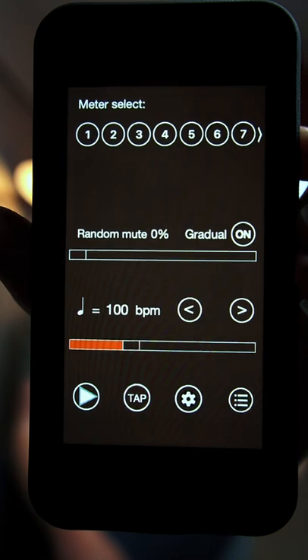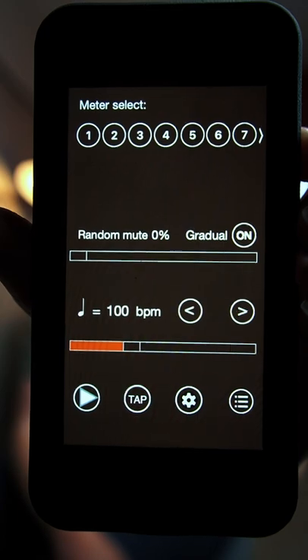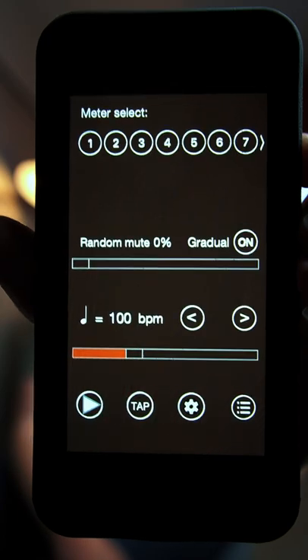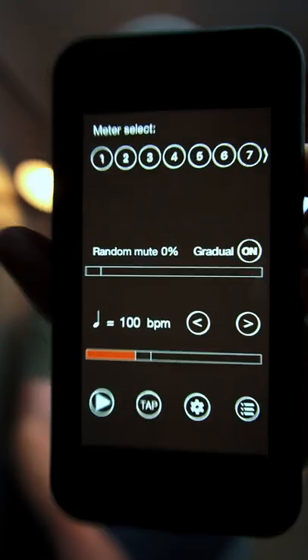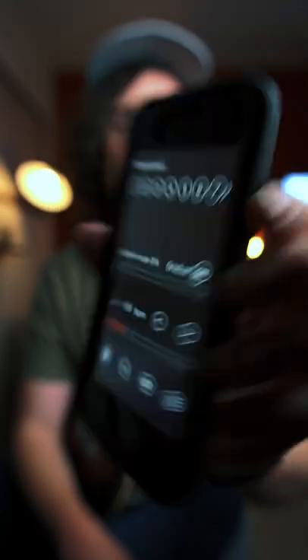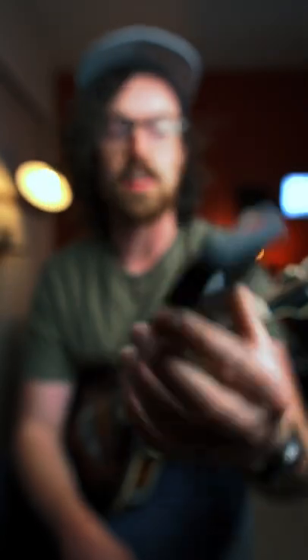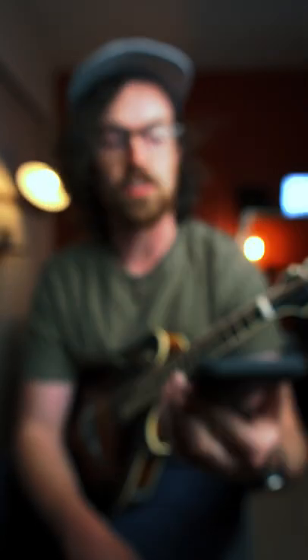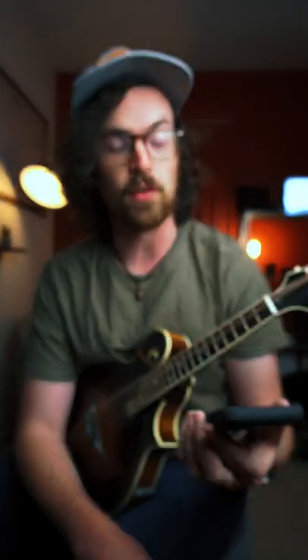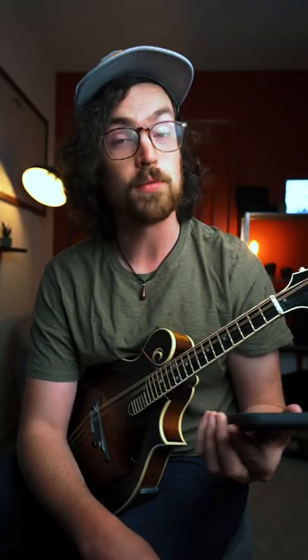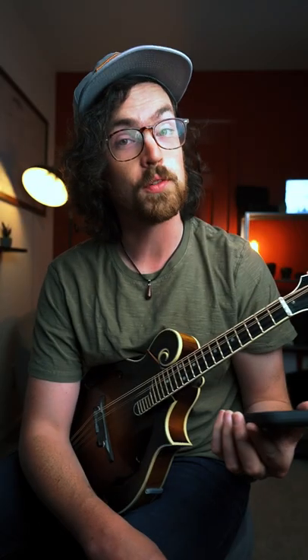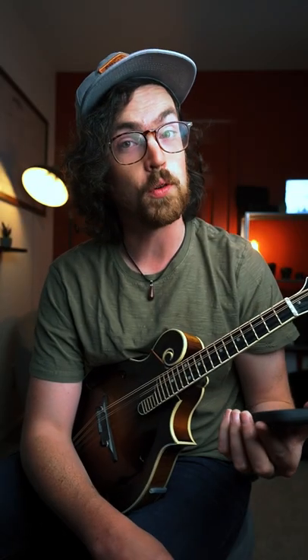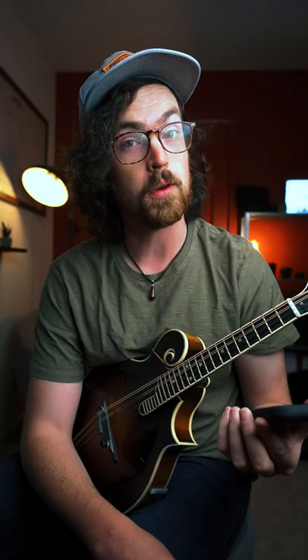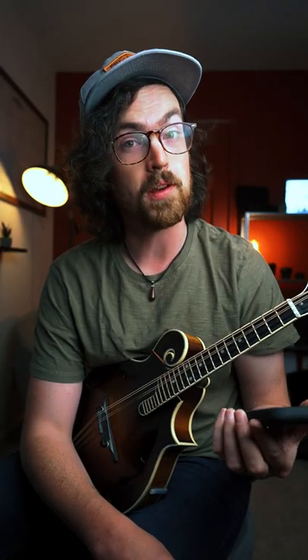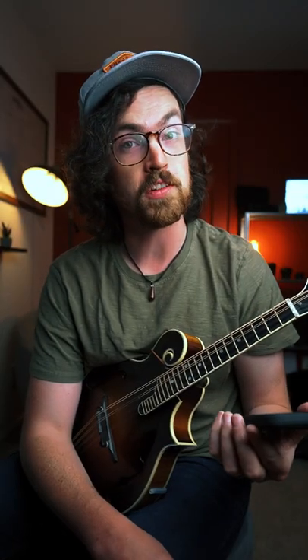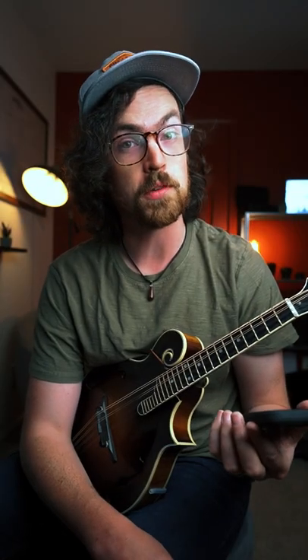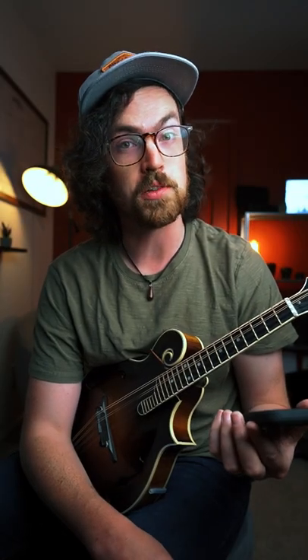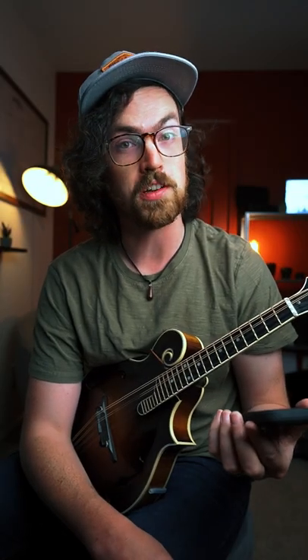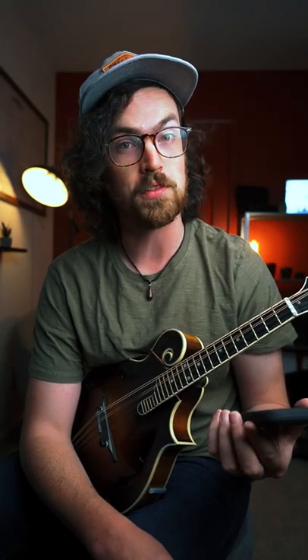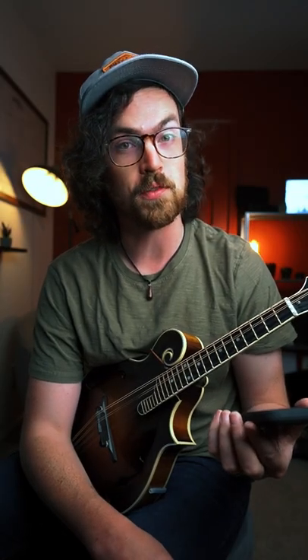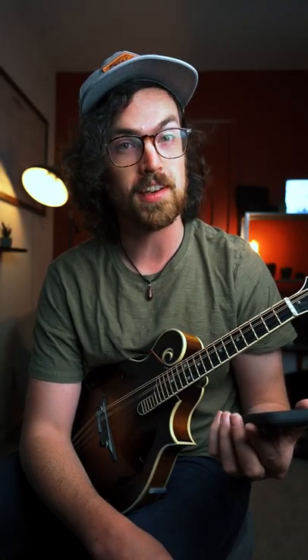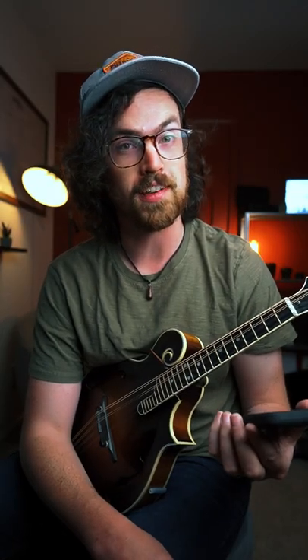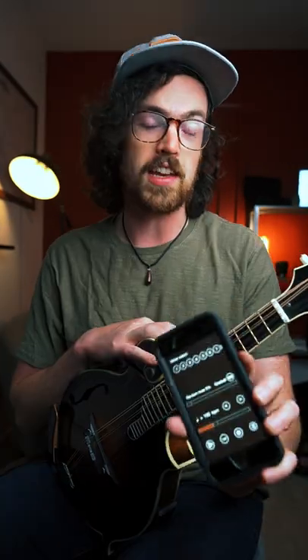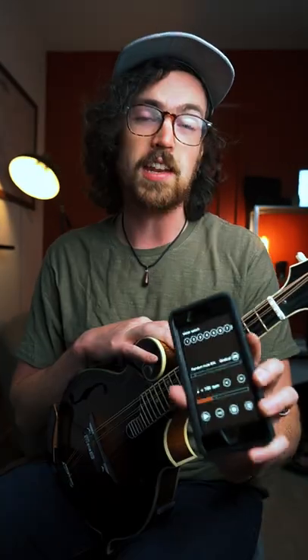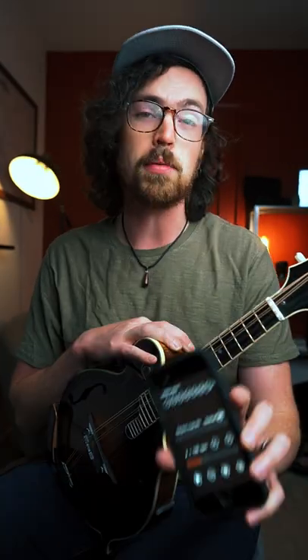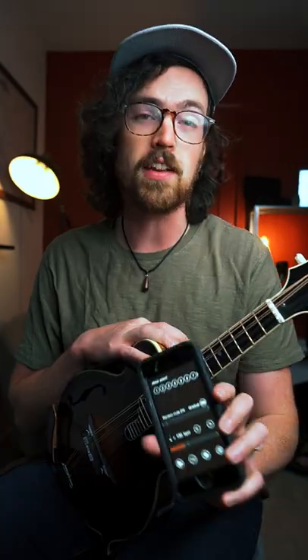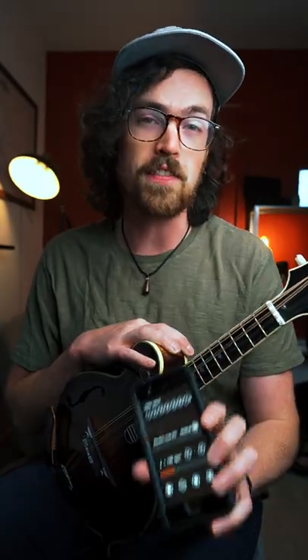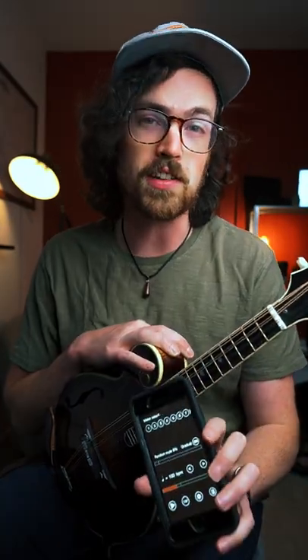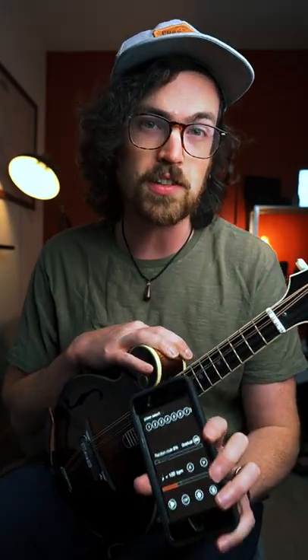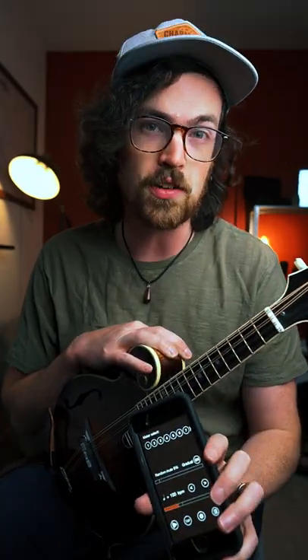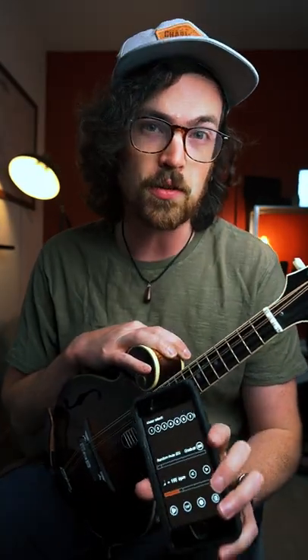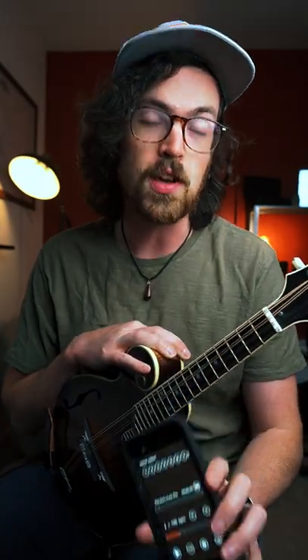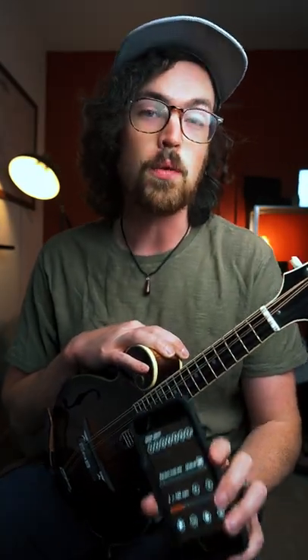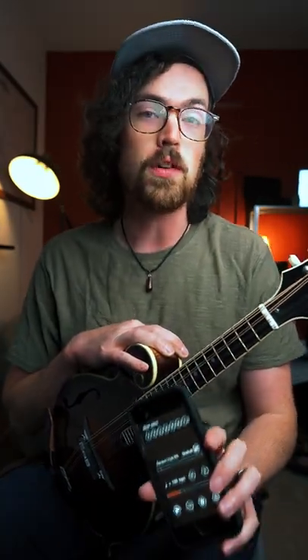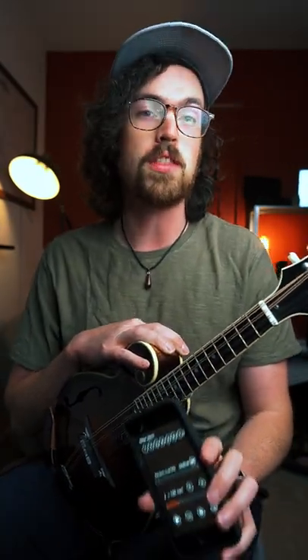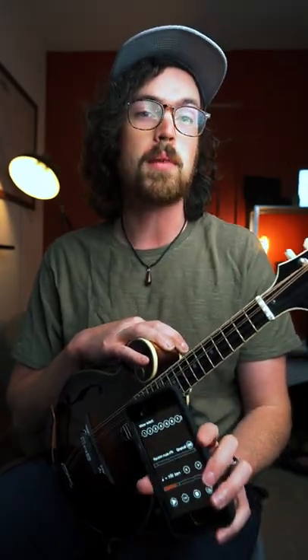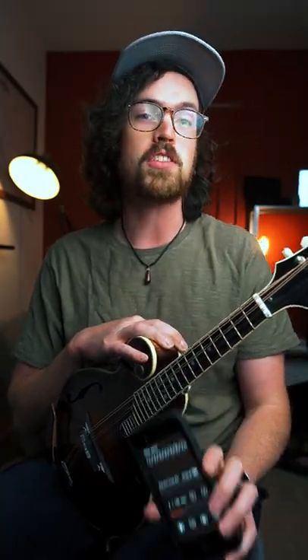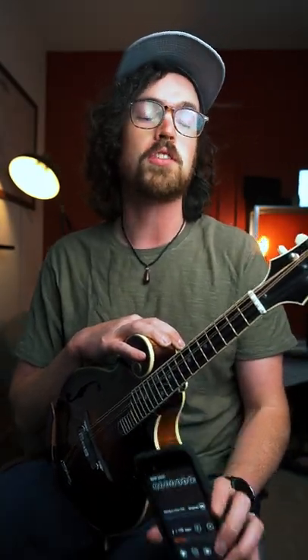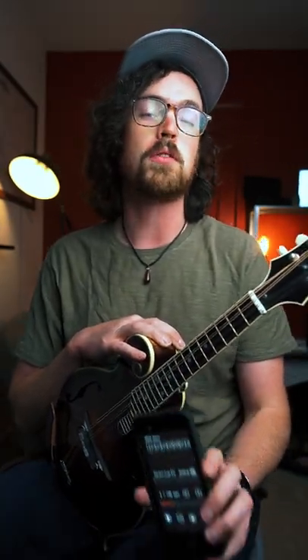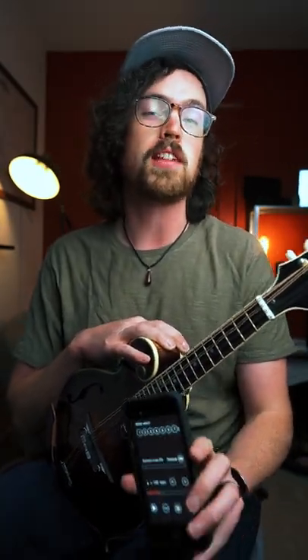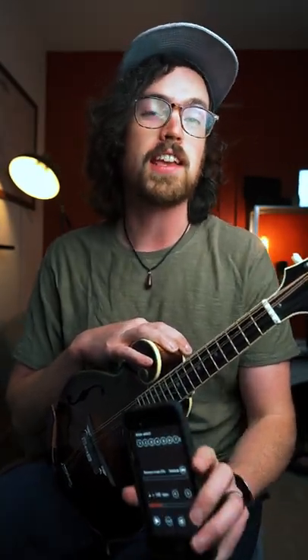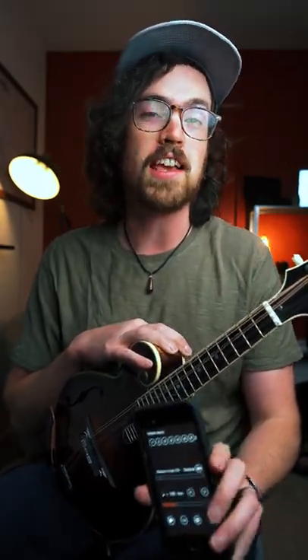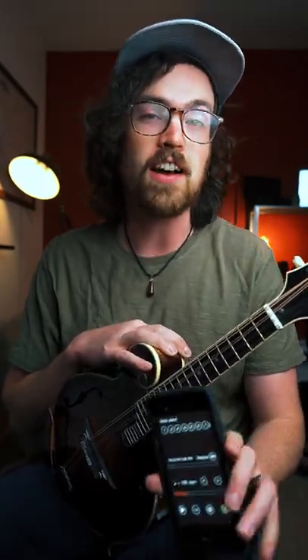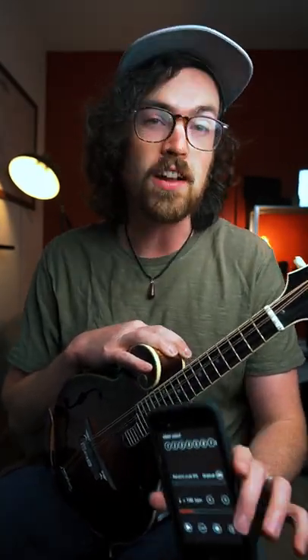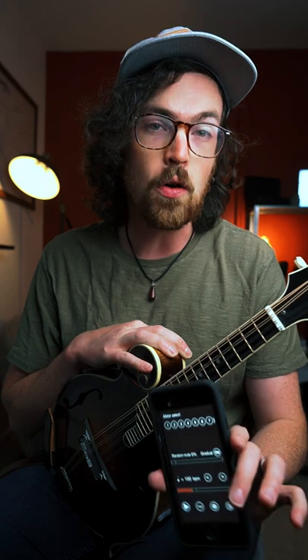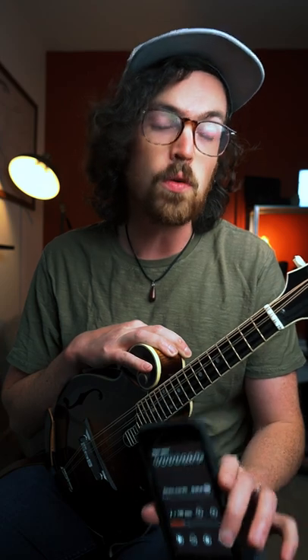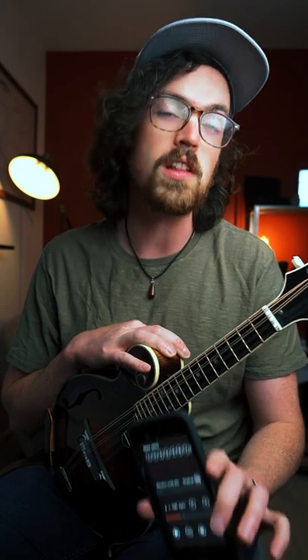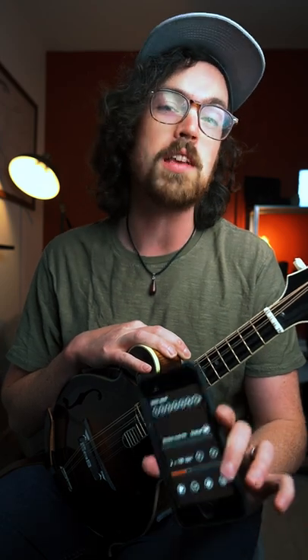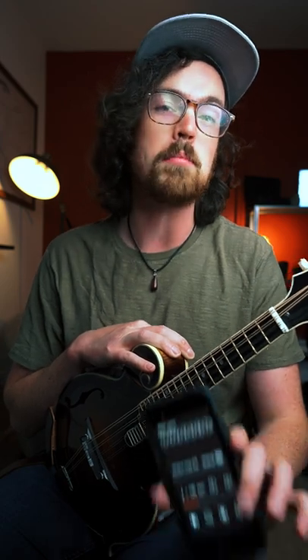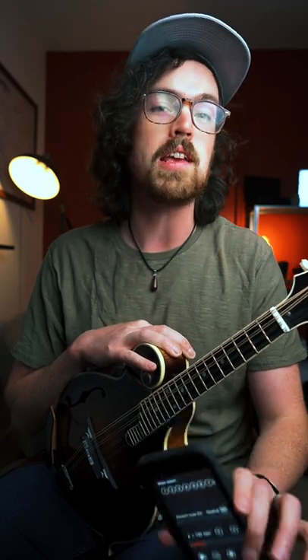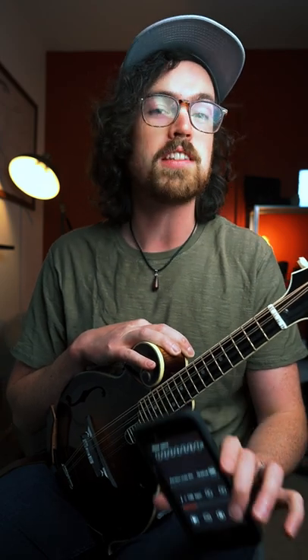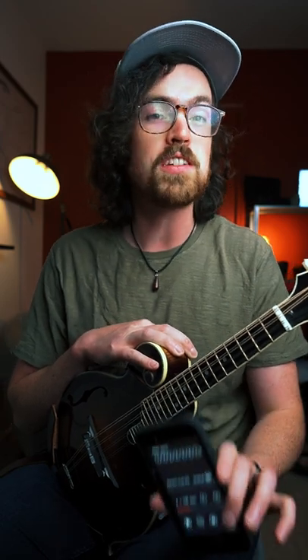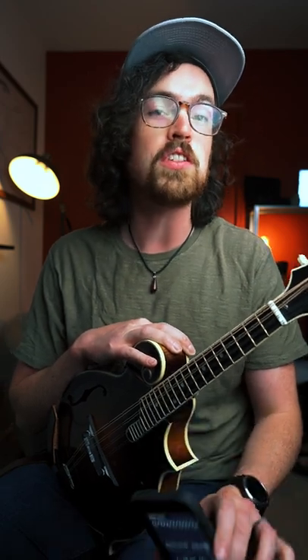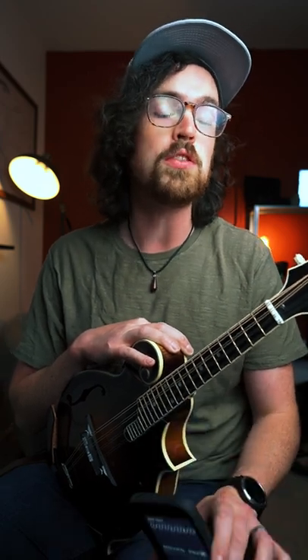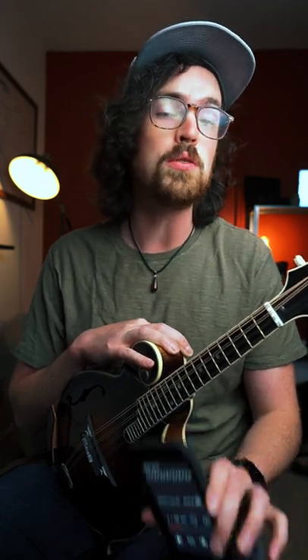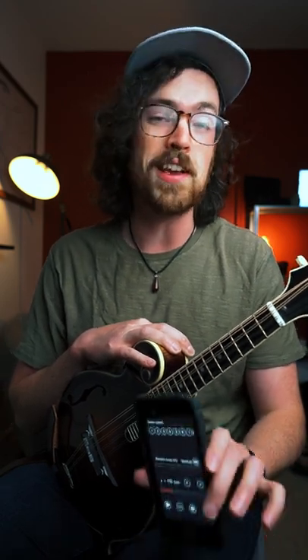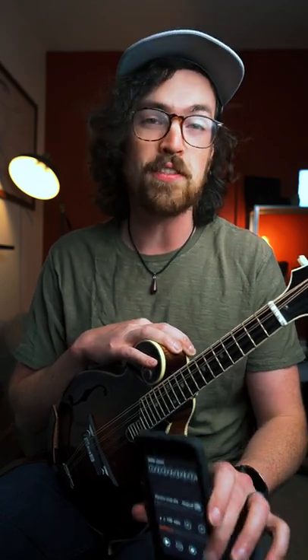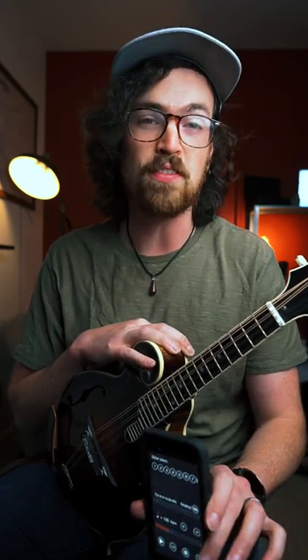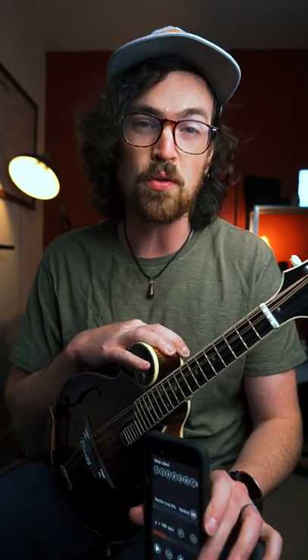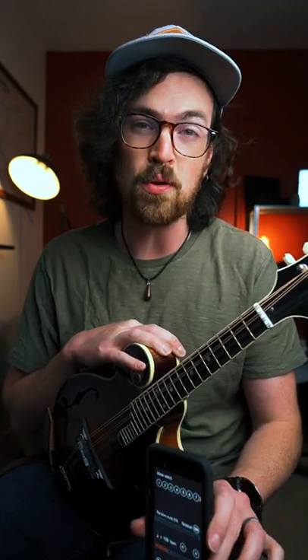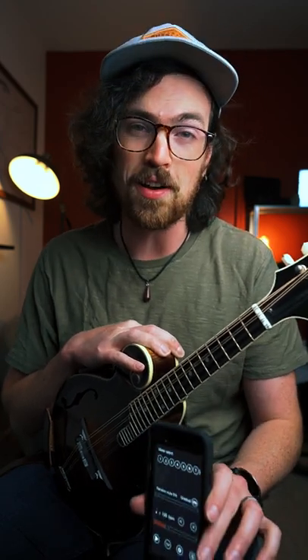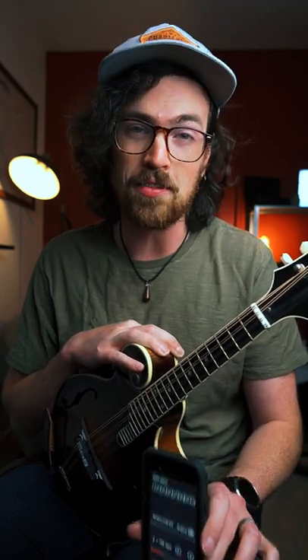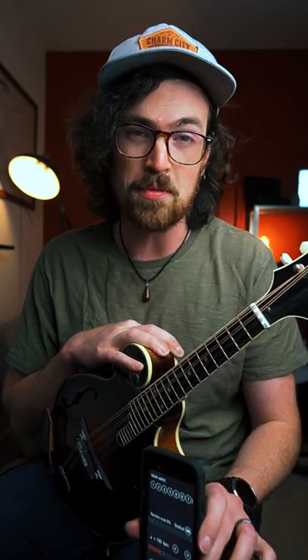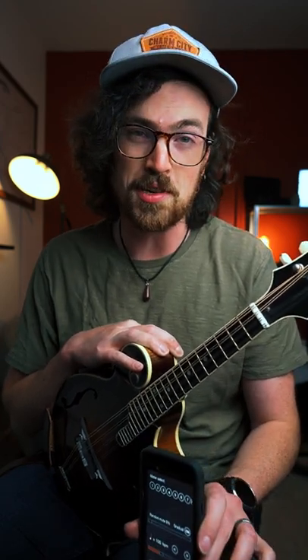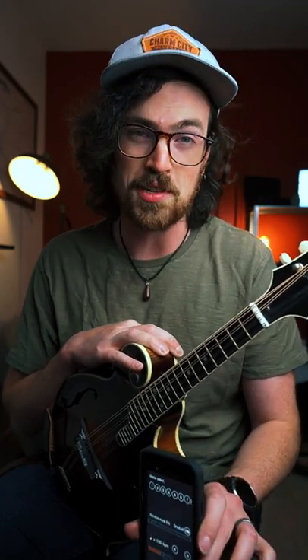All right, so quick metronome challenge for you. Can you play a fiddle tune with the metronome clicking on only beats two and four of a measure?